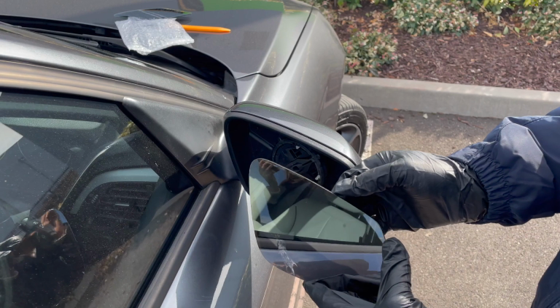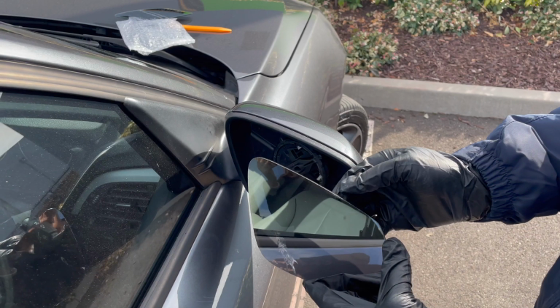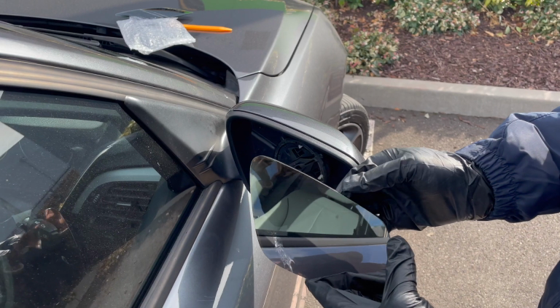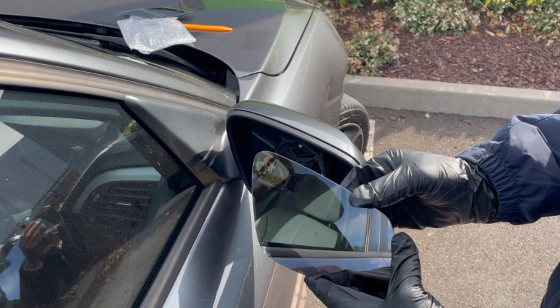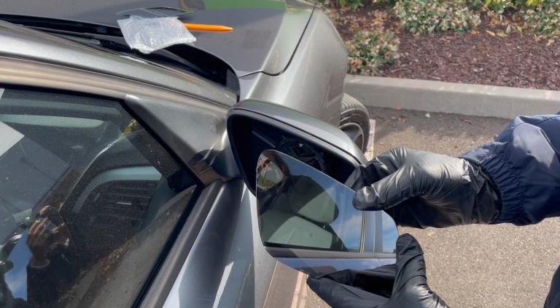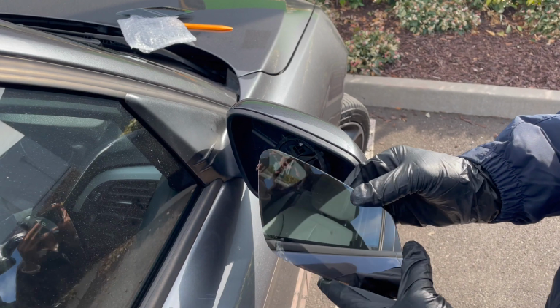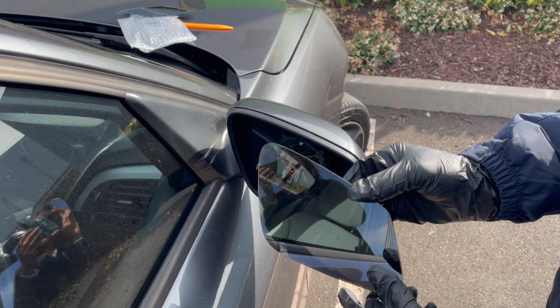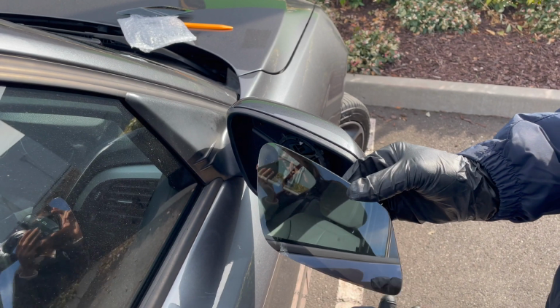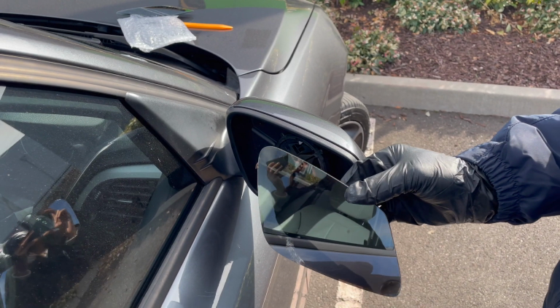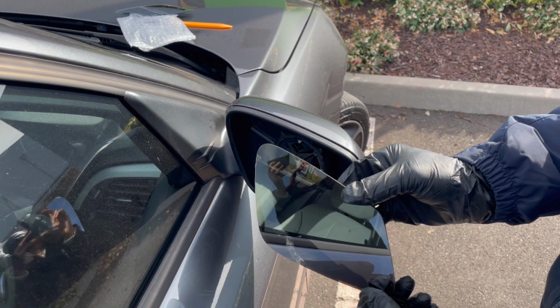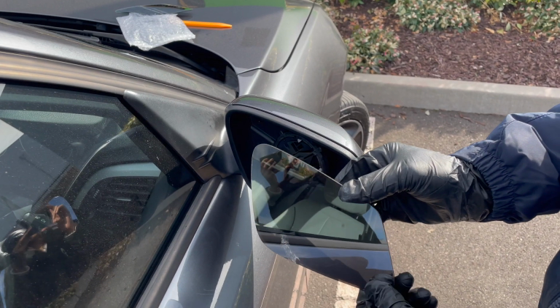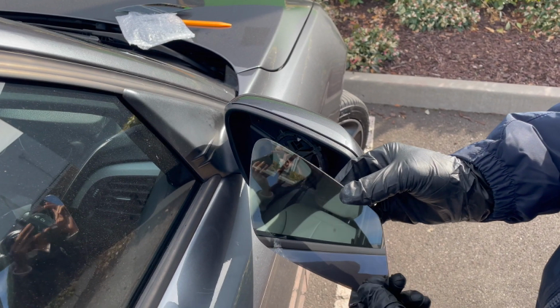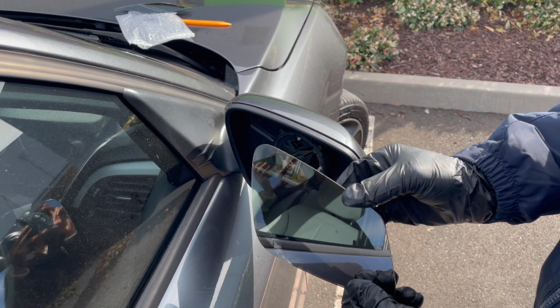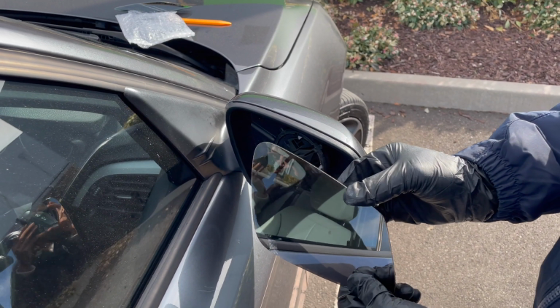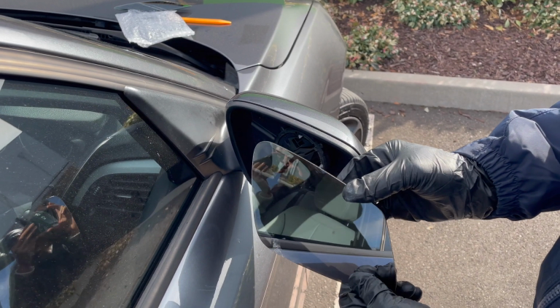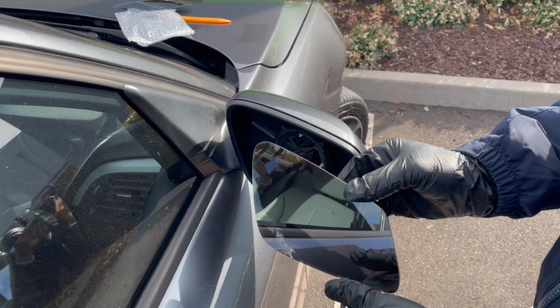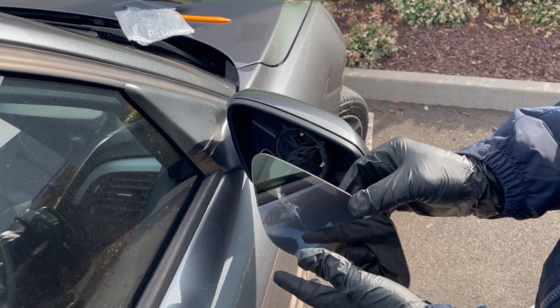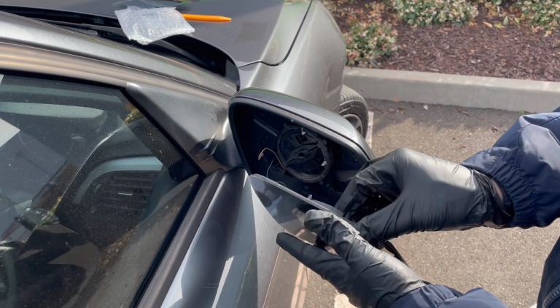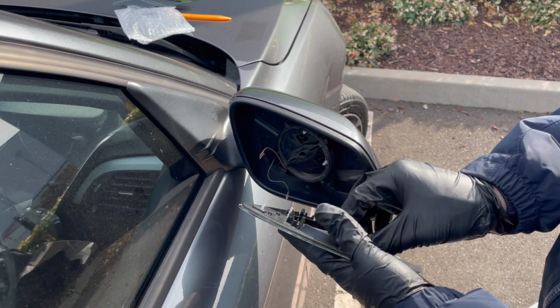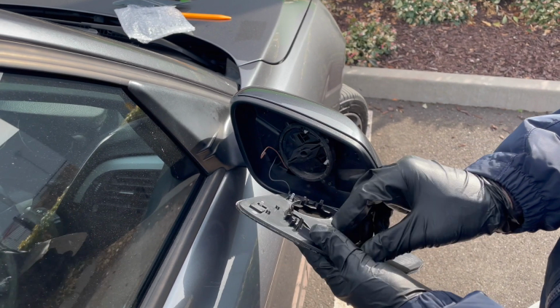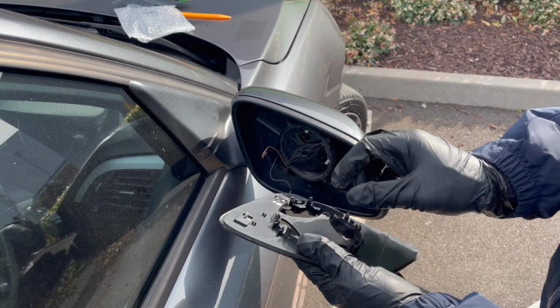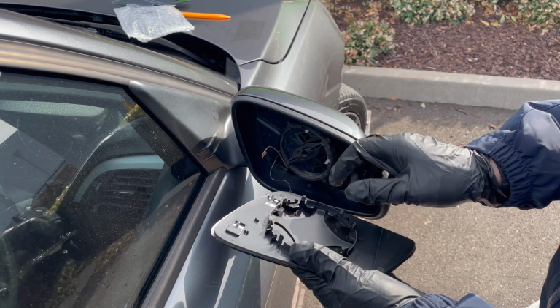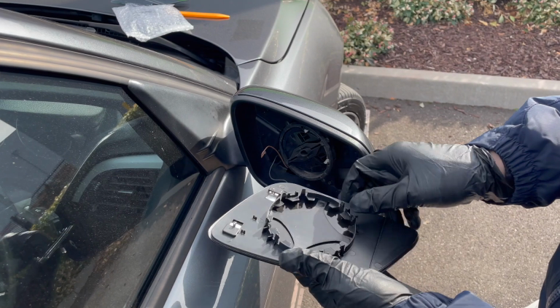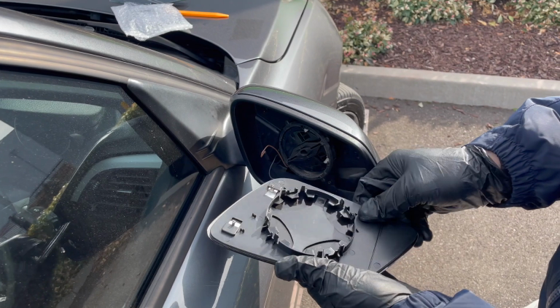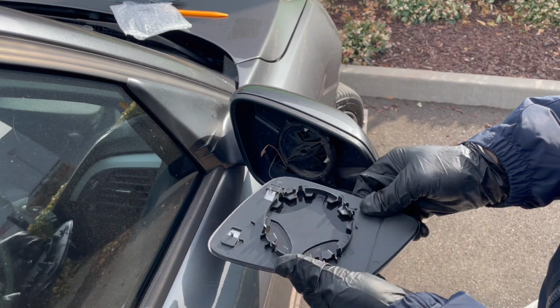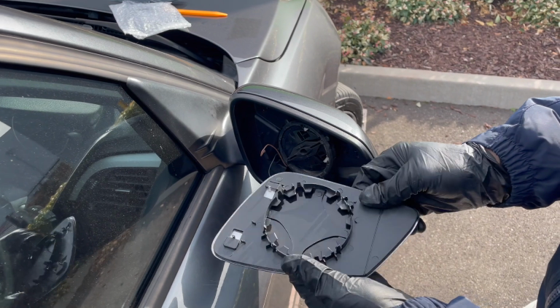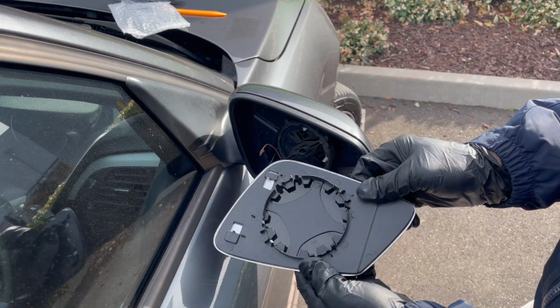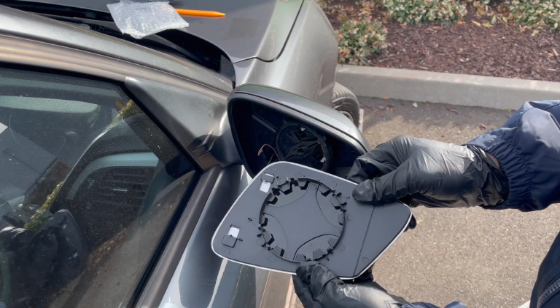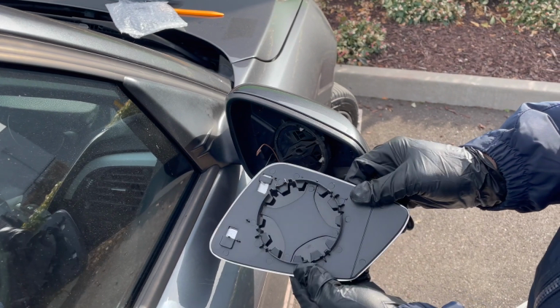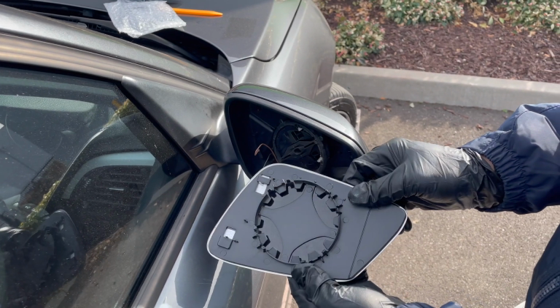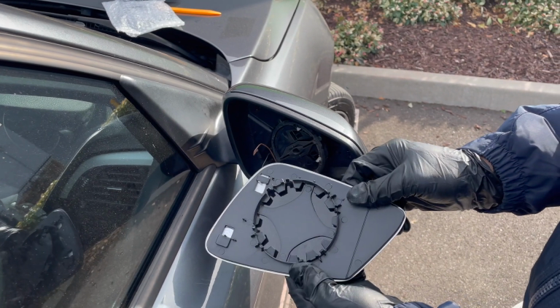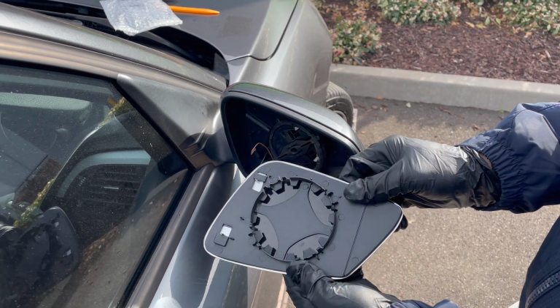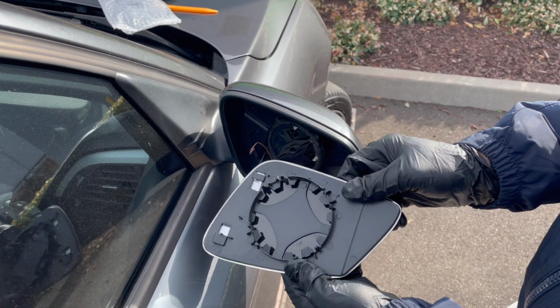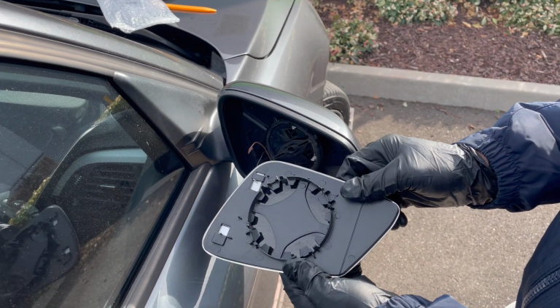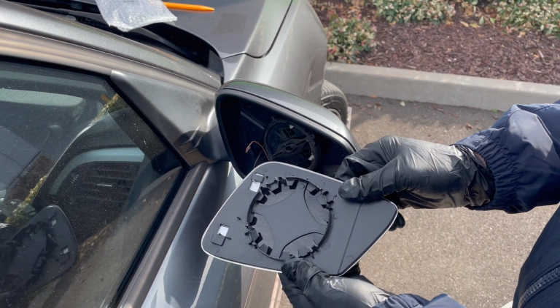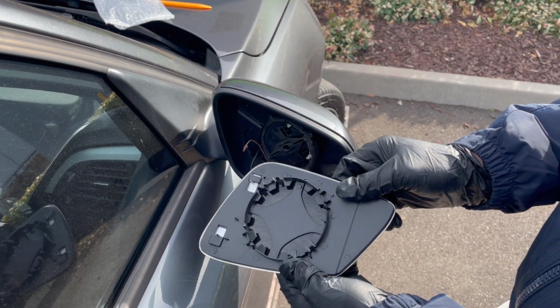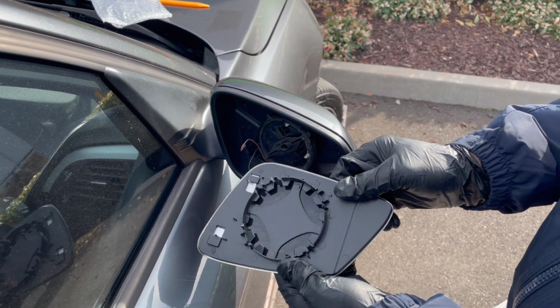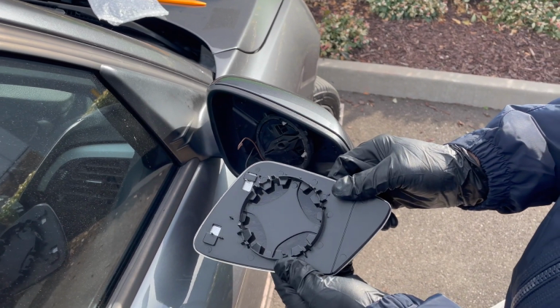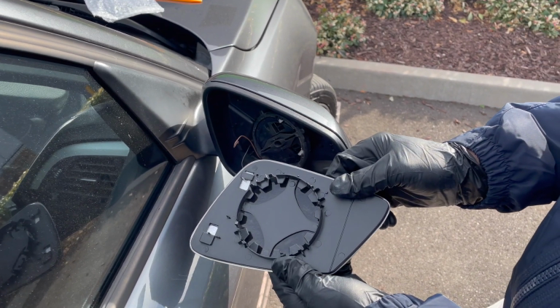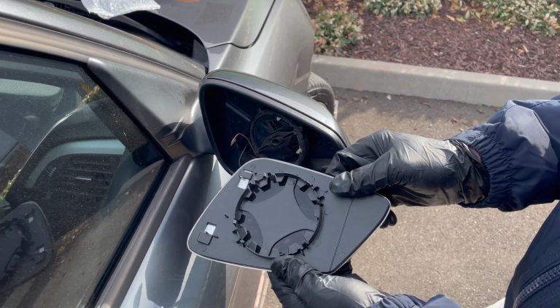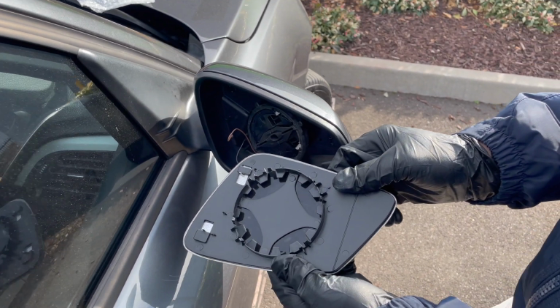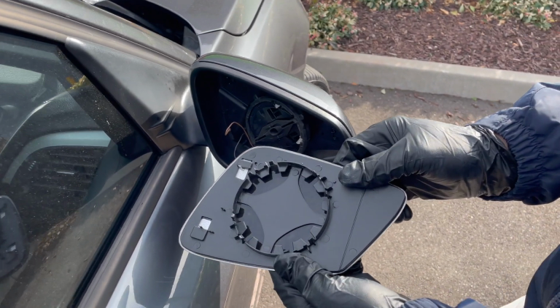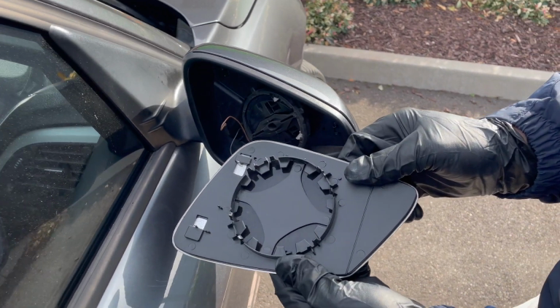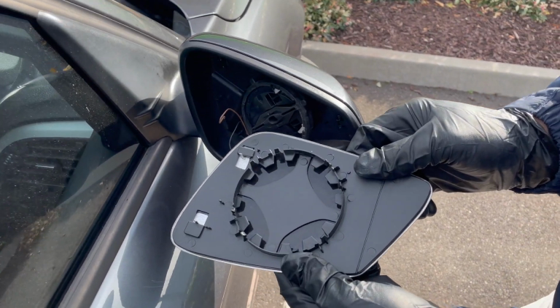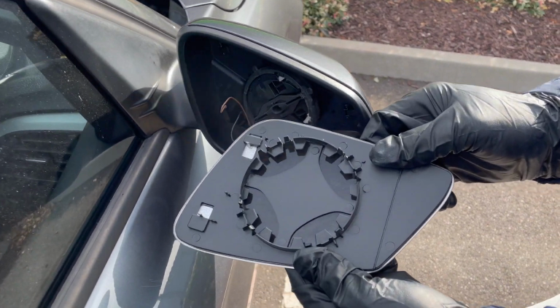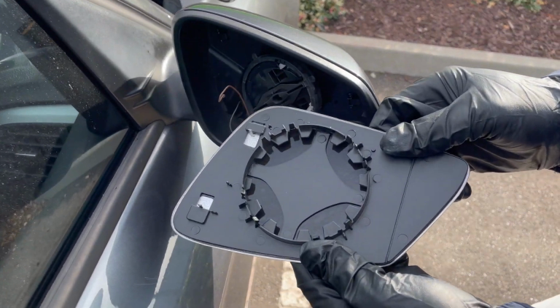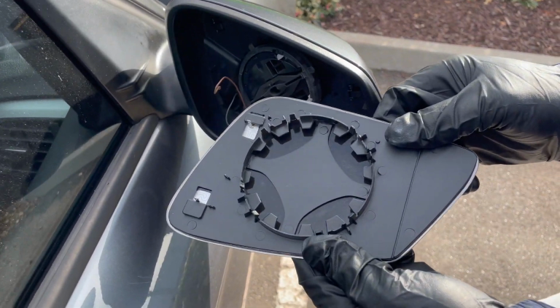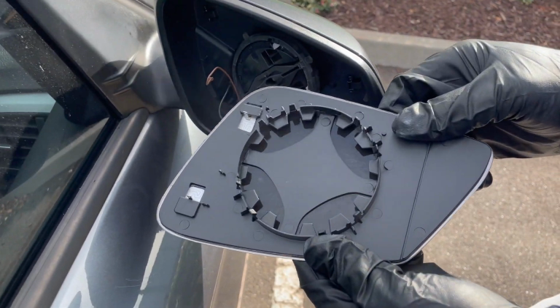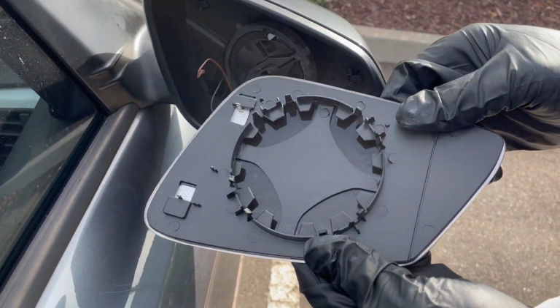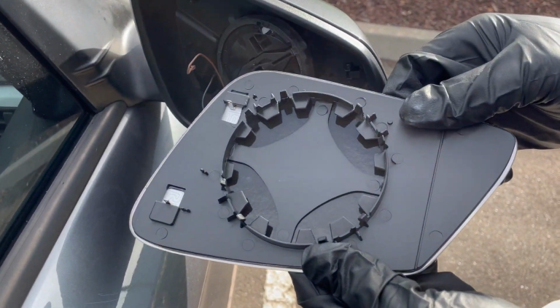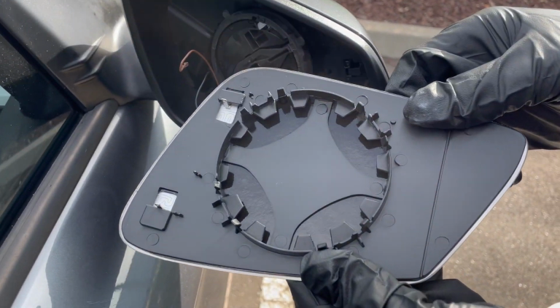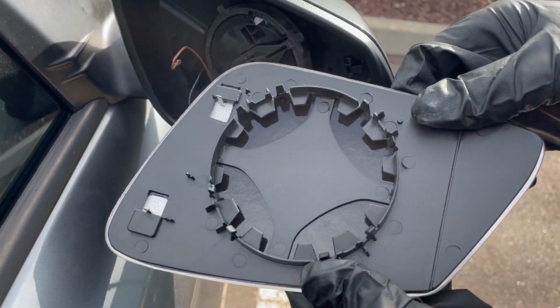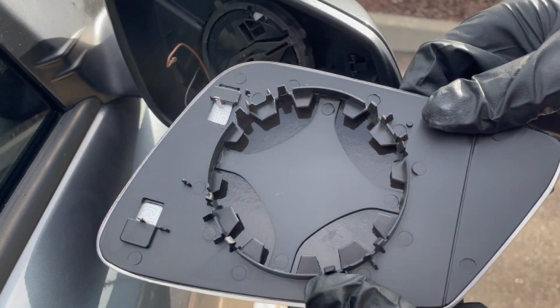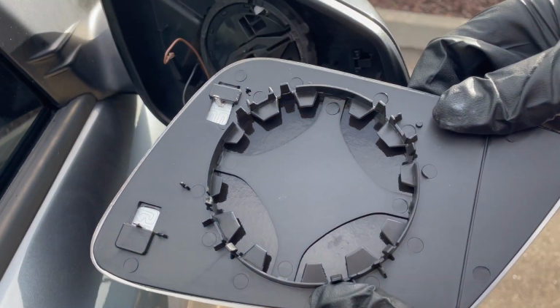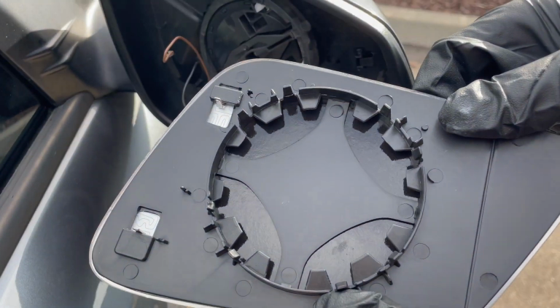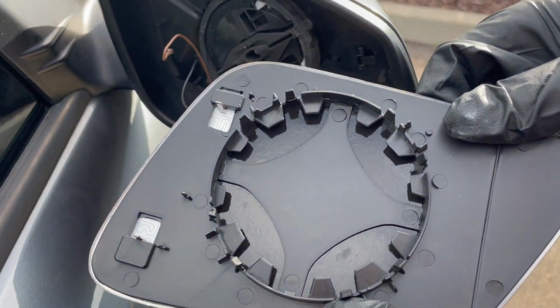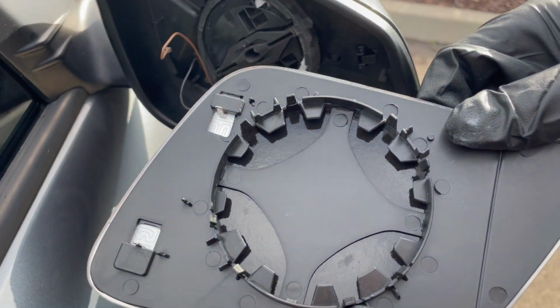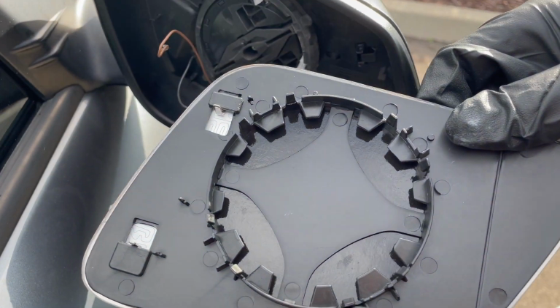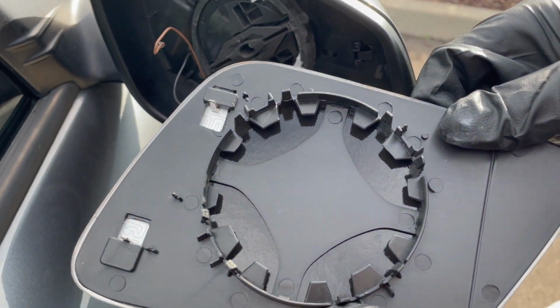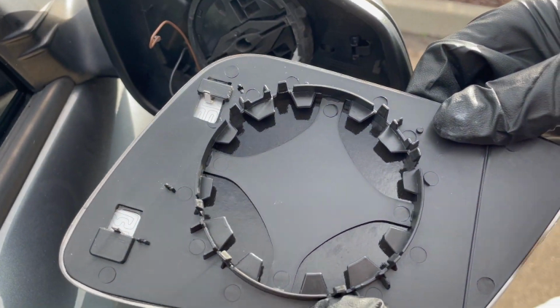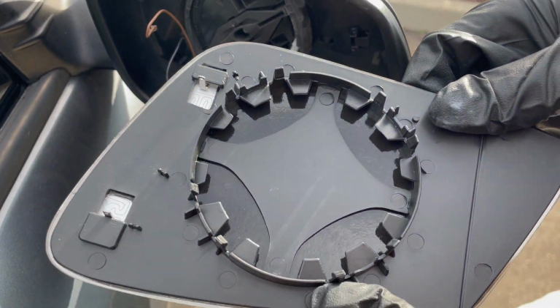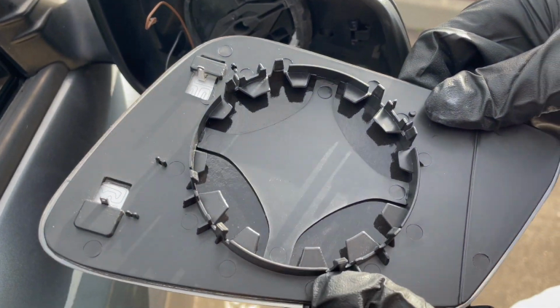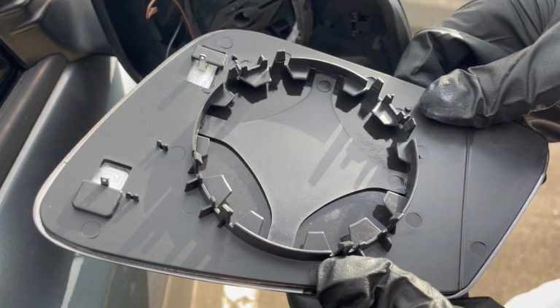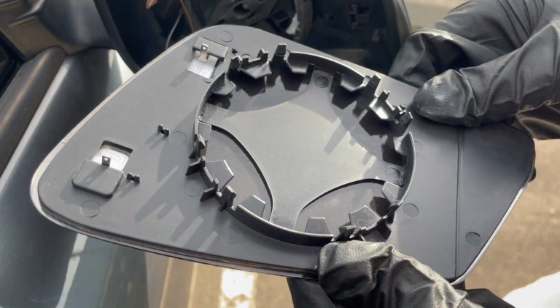This is a replacement glass that I actually ordered off eBay. I think it was about $35 and it came in one day, so quite quick.